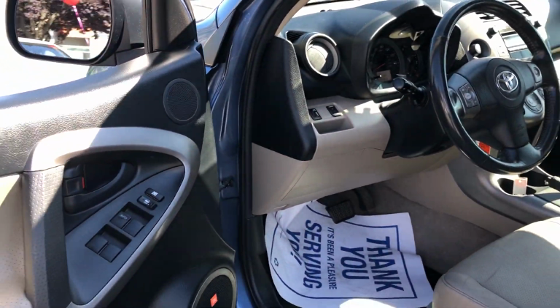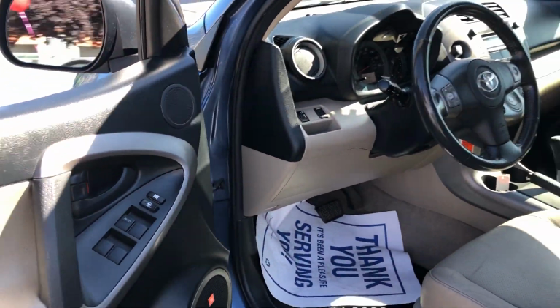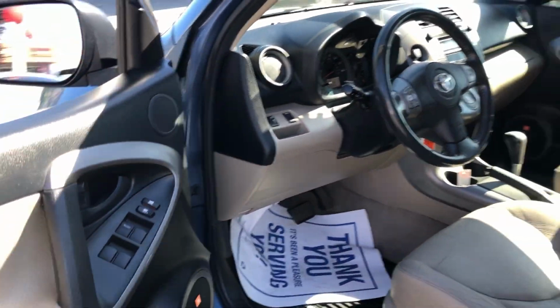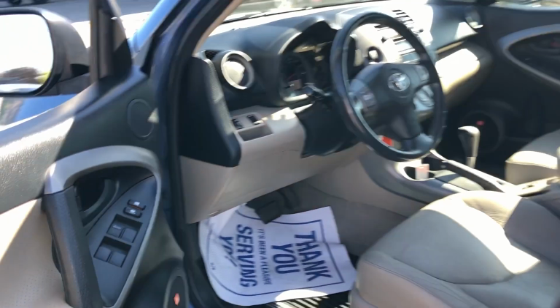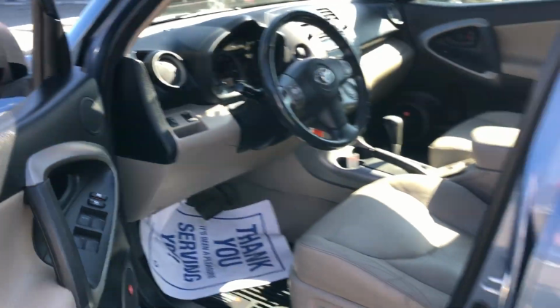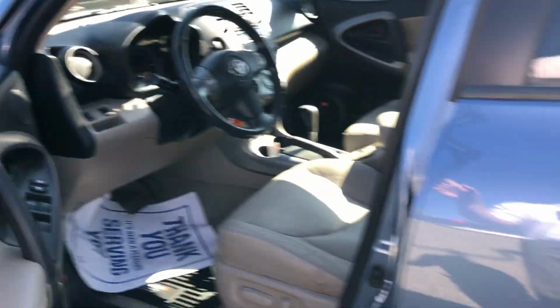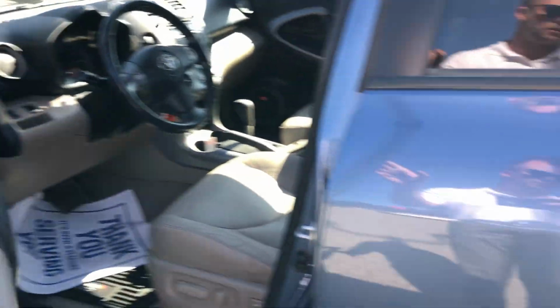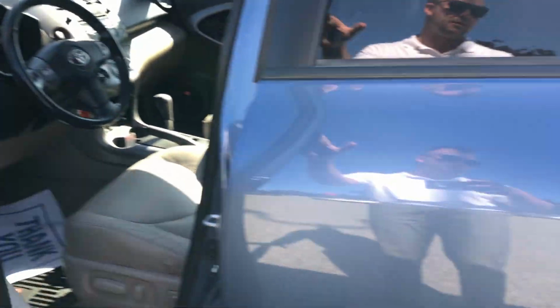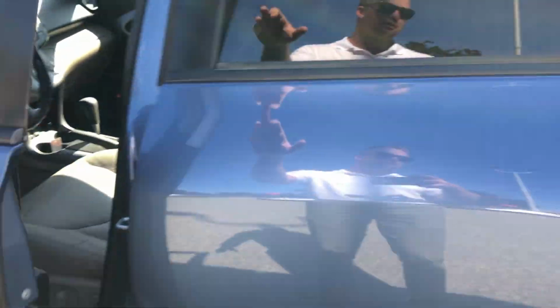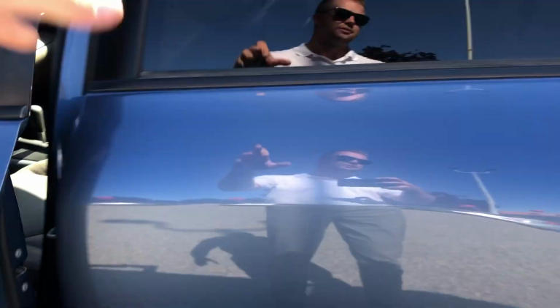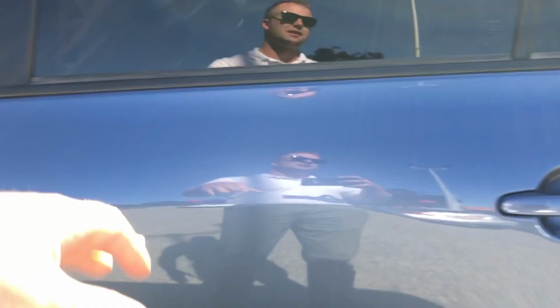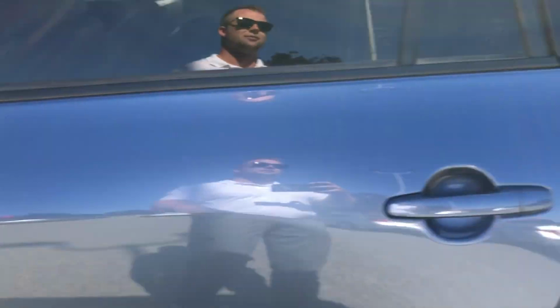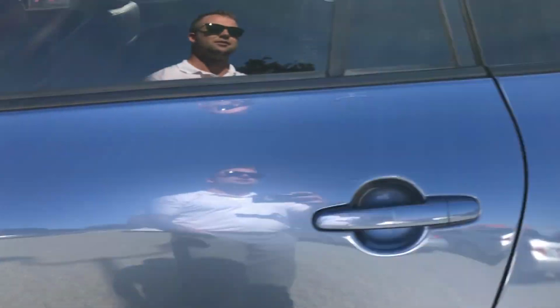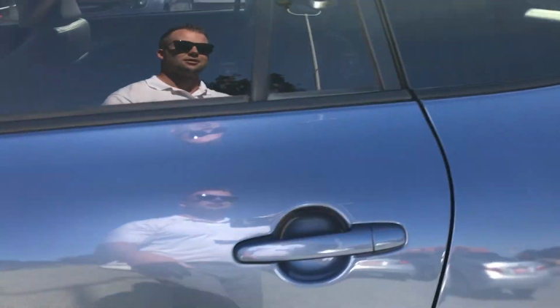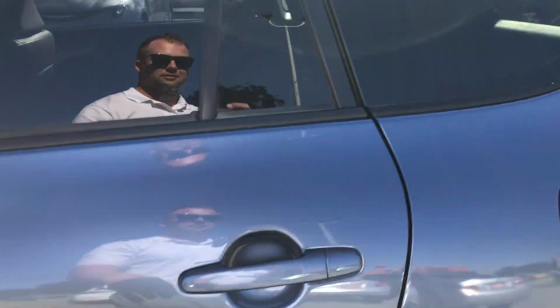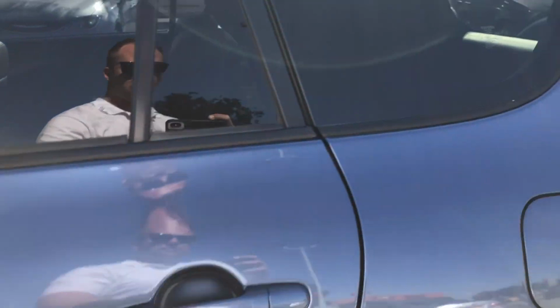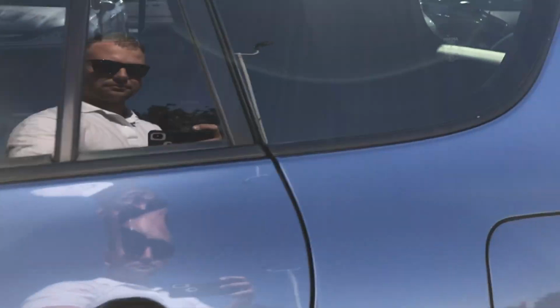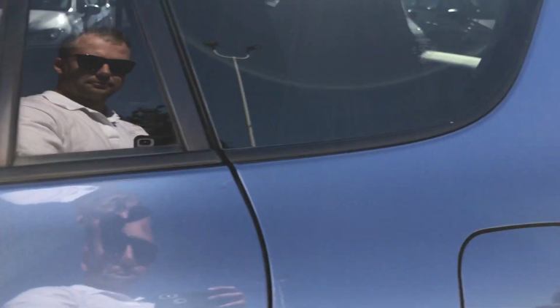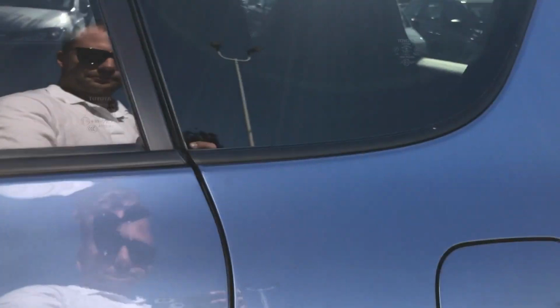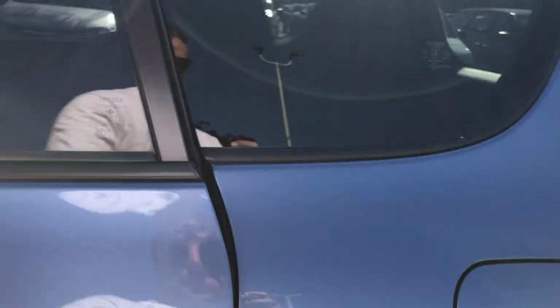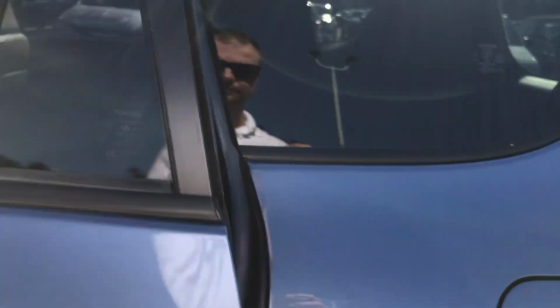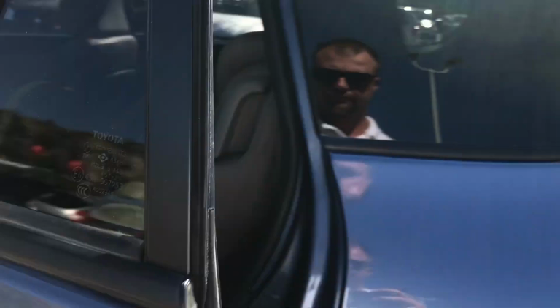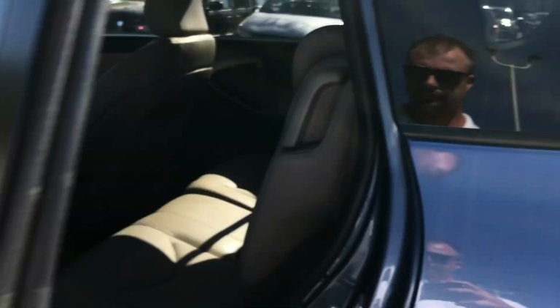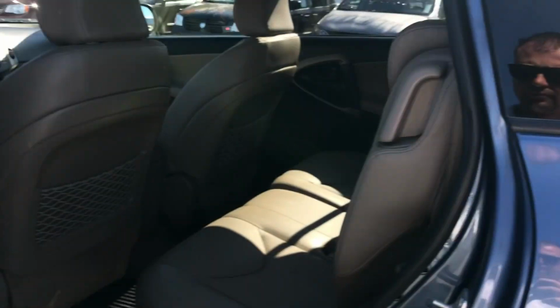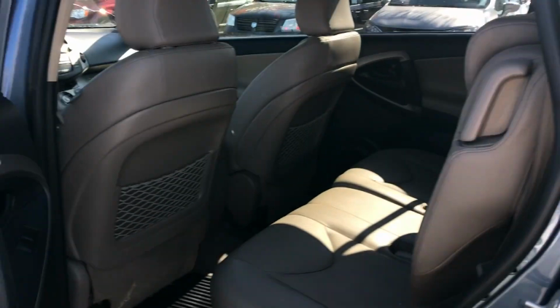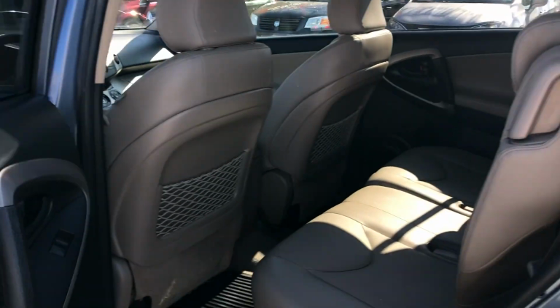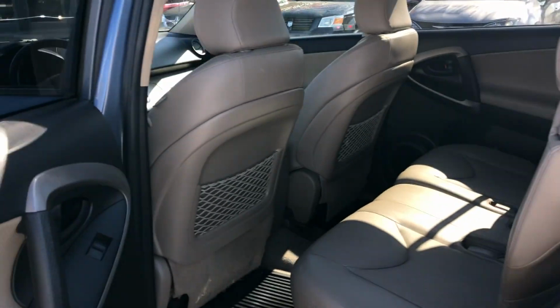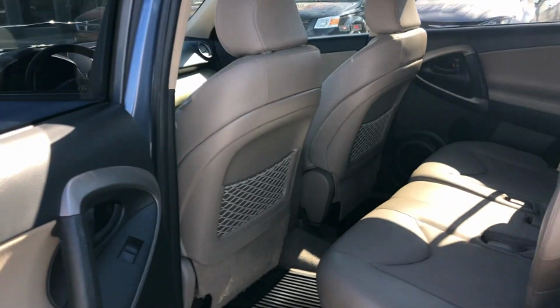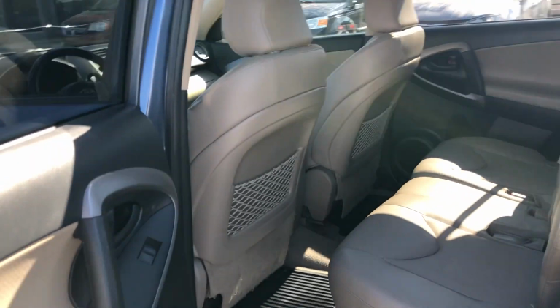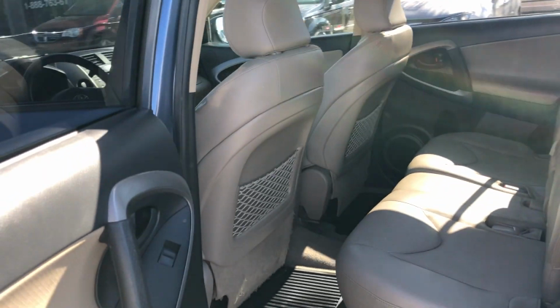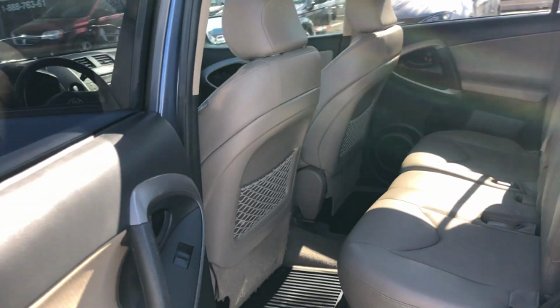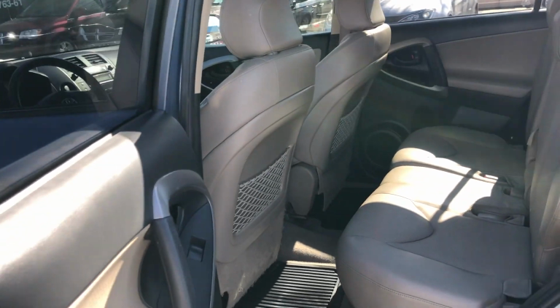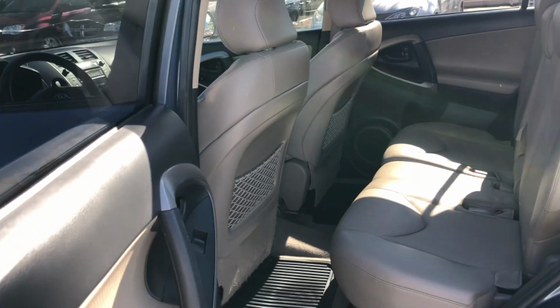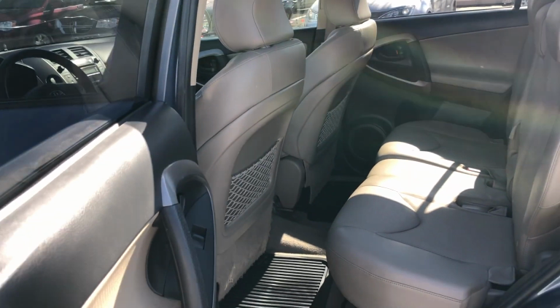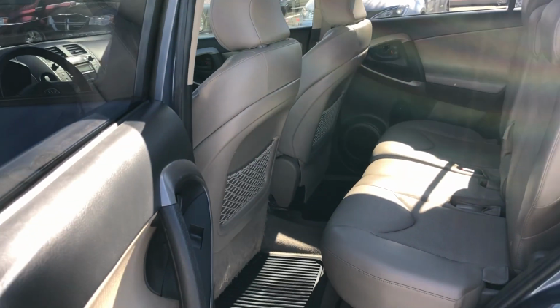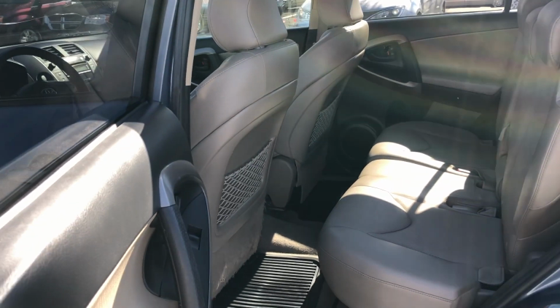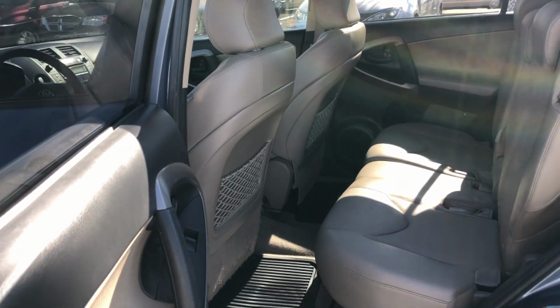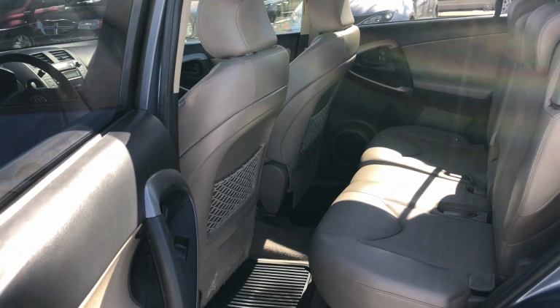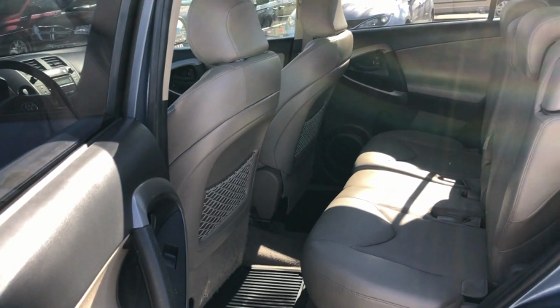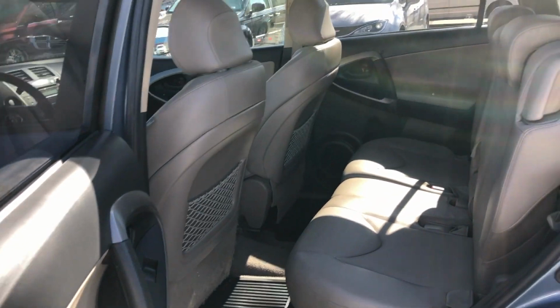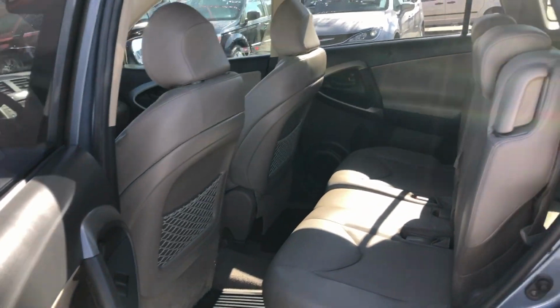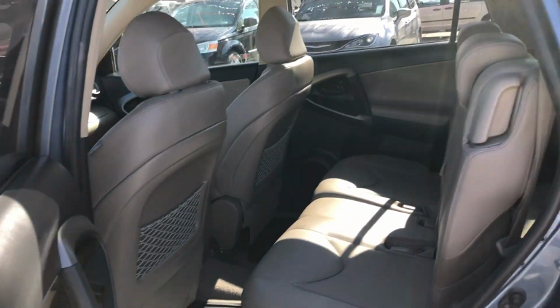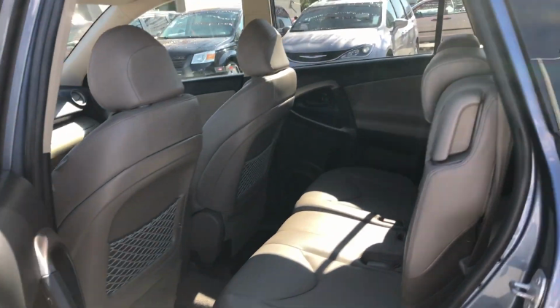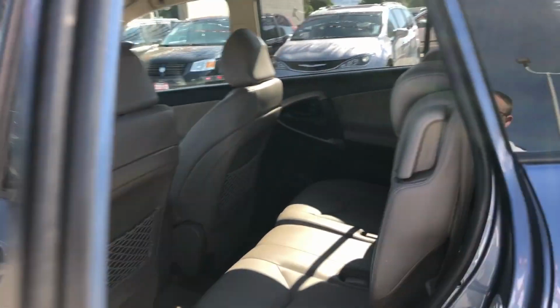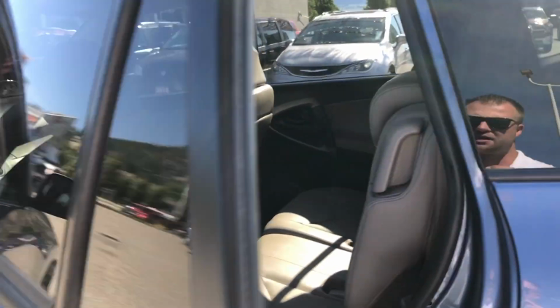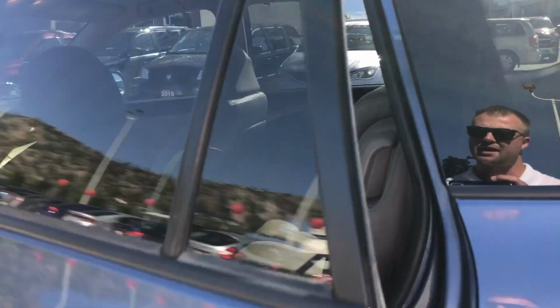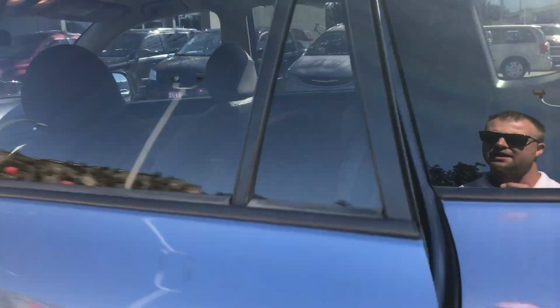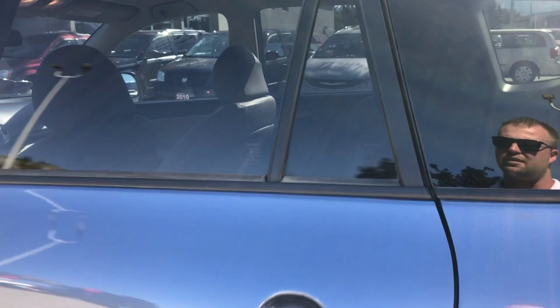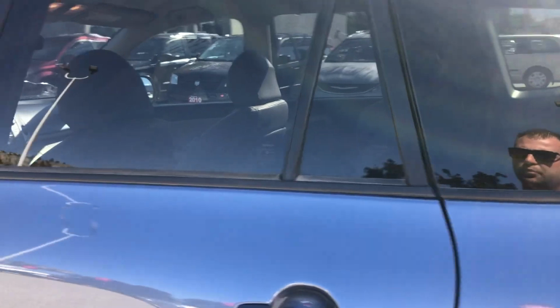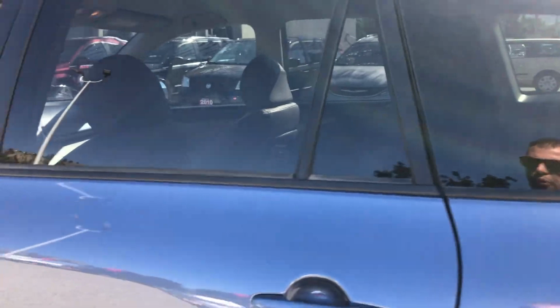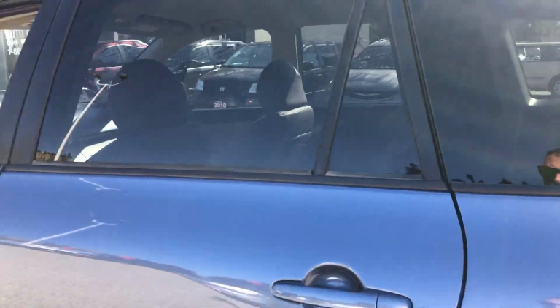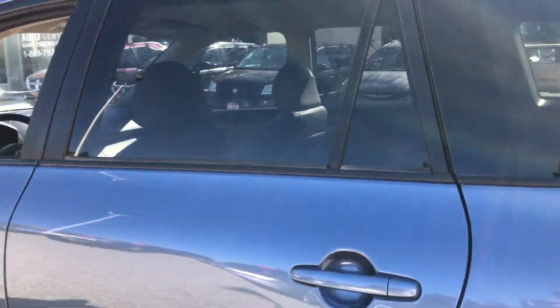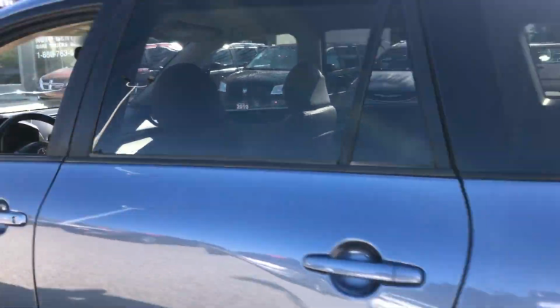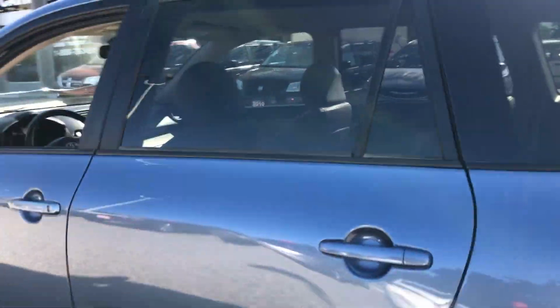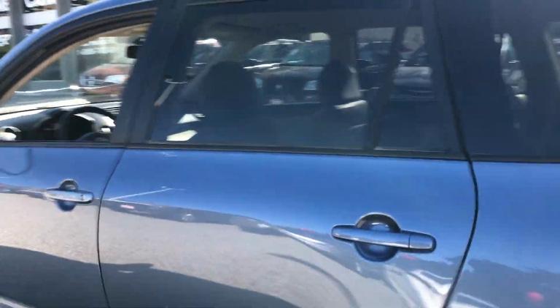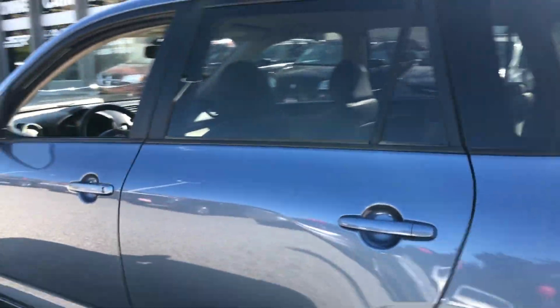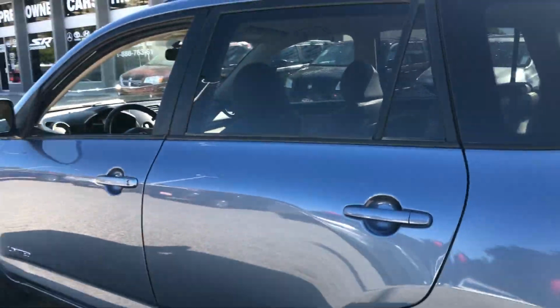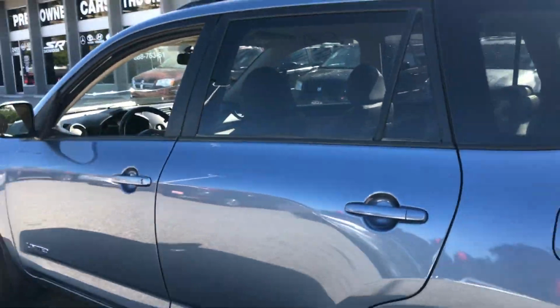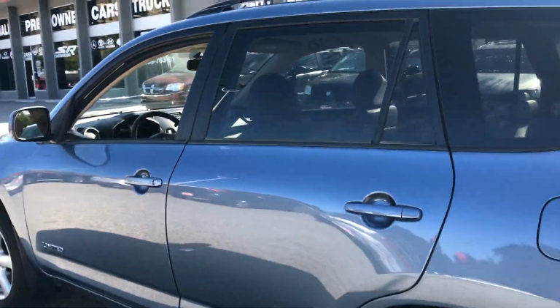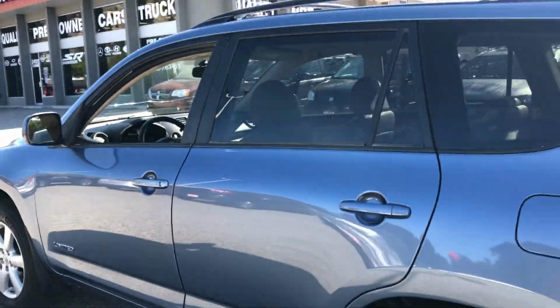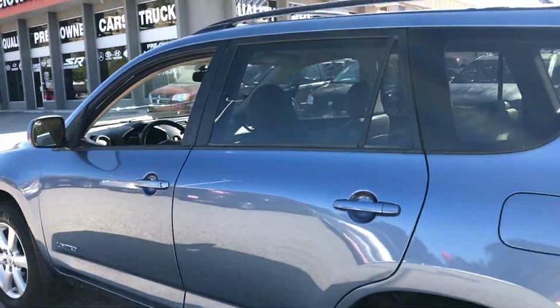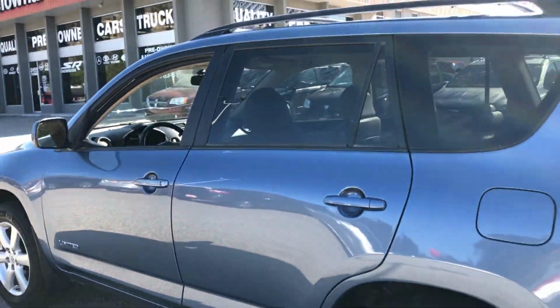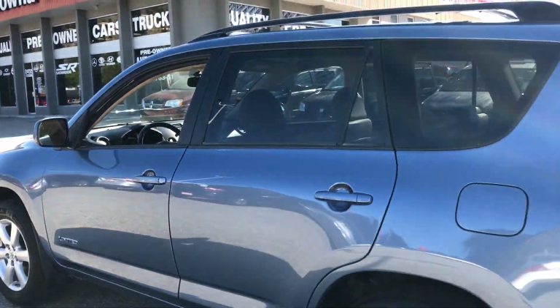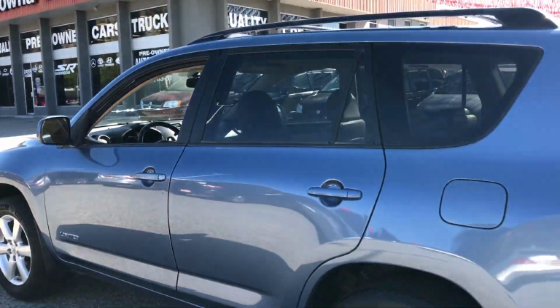This one's got the JBL sound system. The seats recline and pull forward in the front, in the back here.